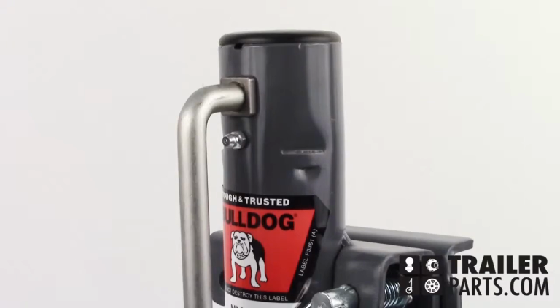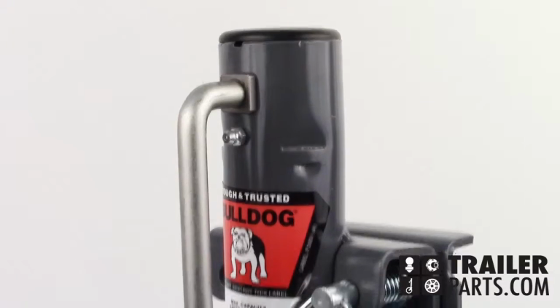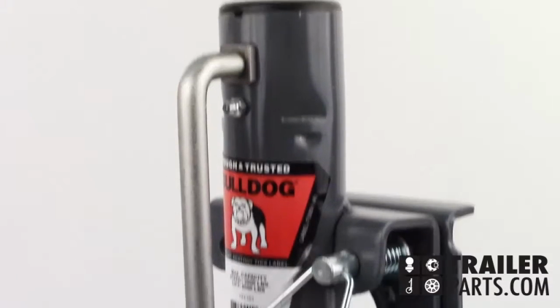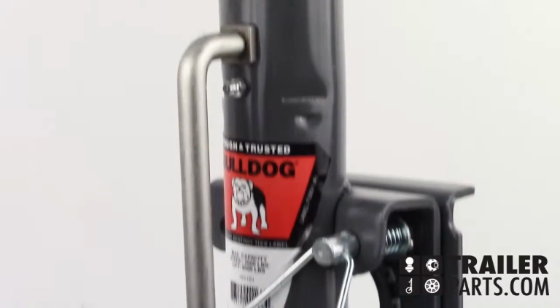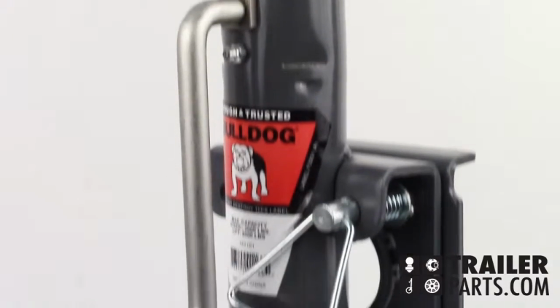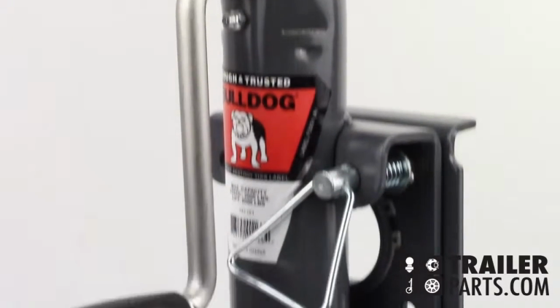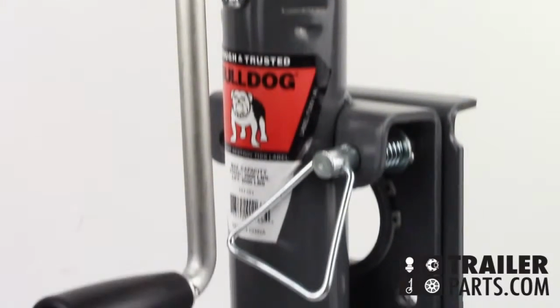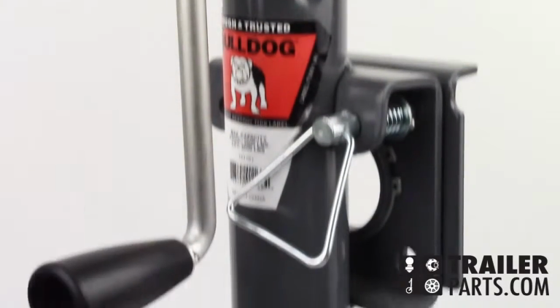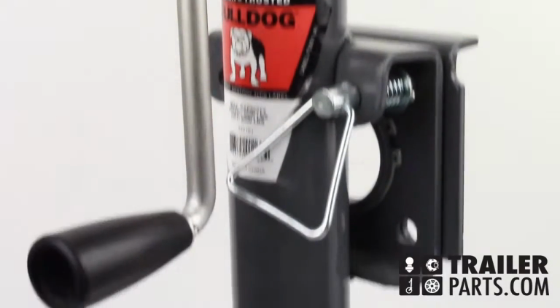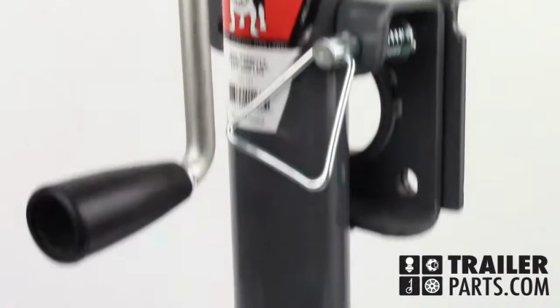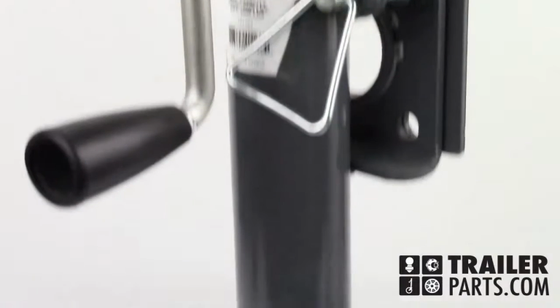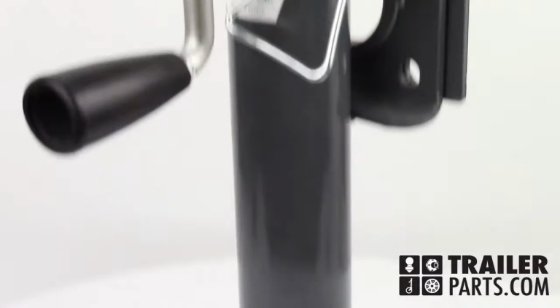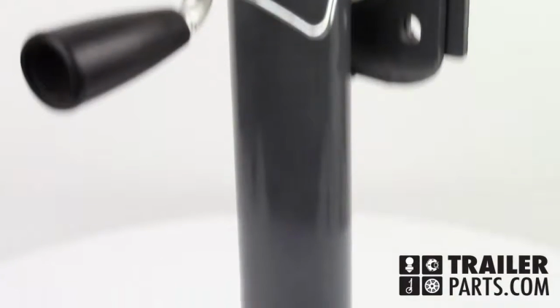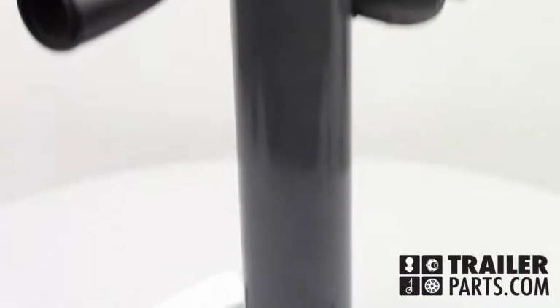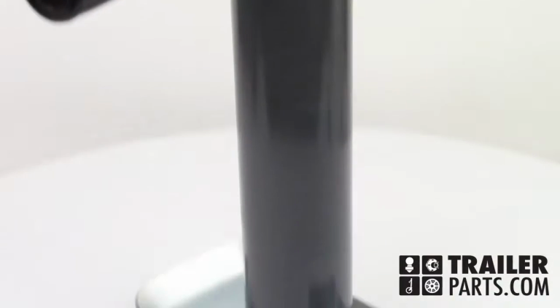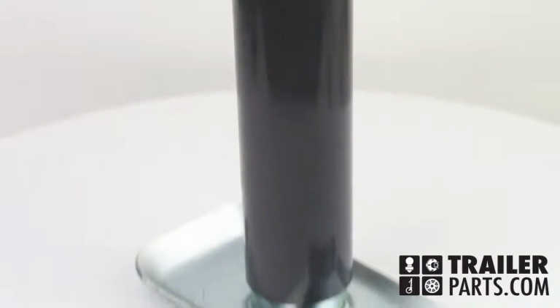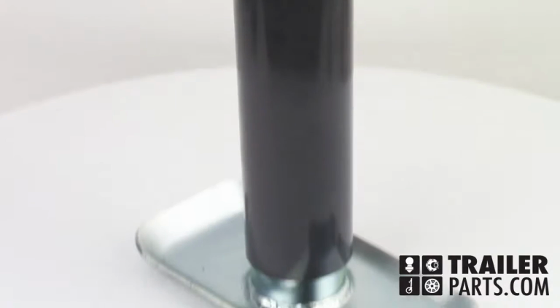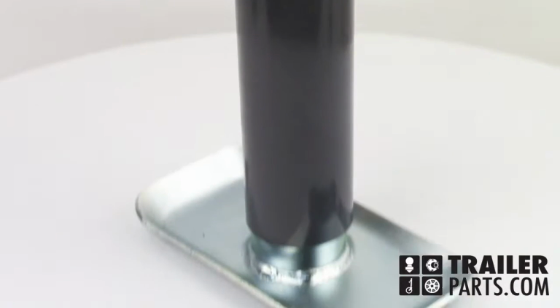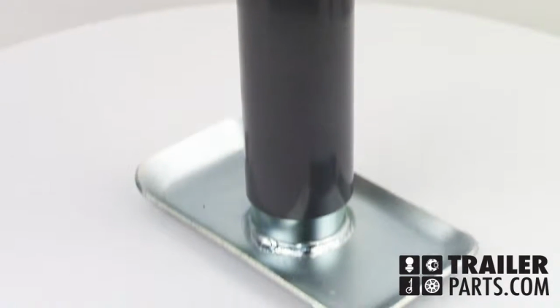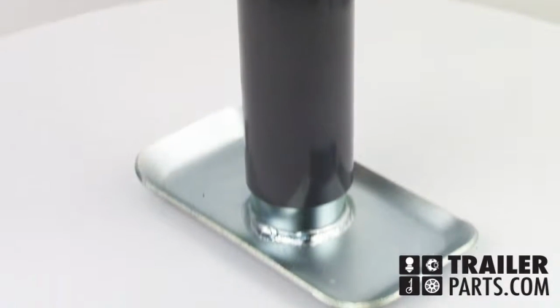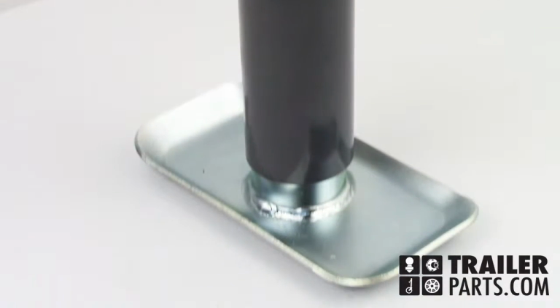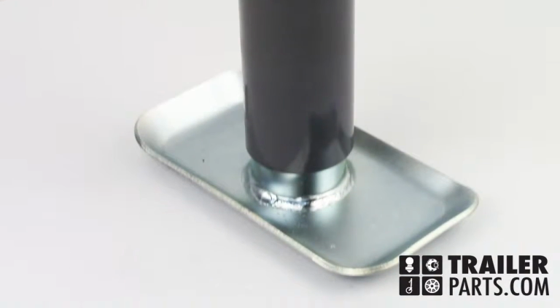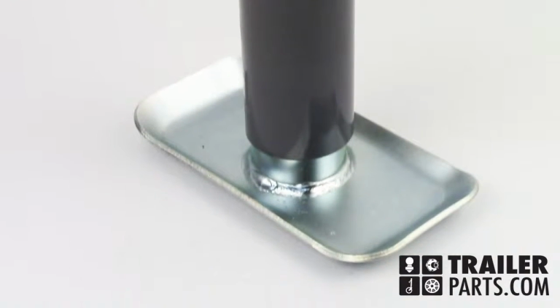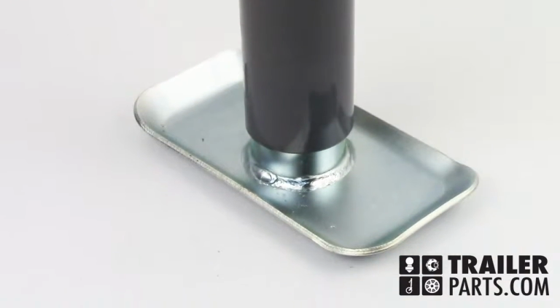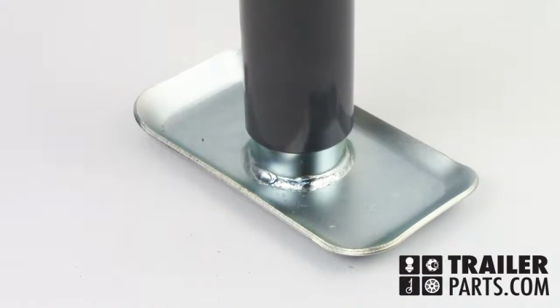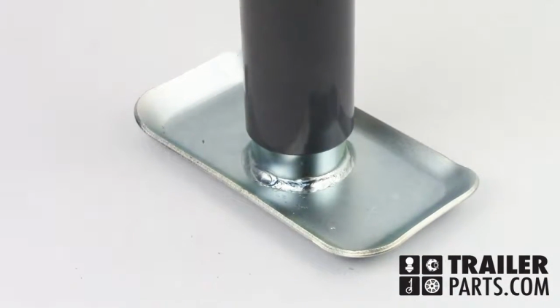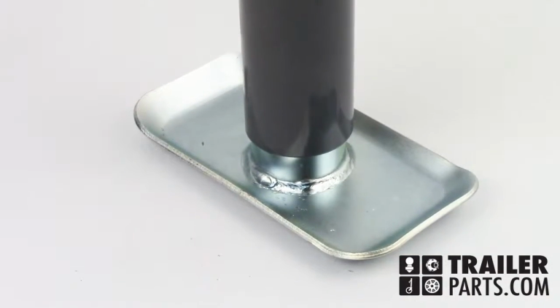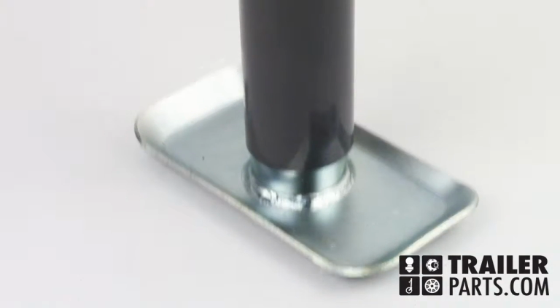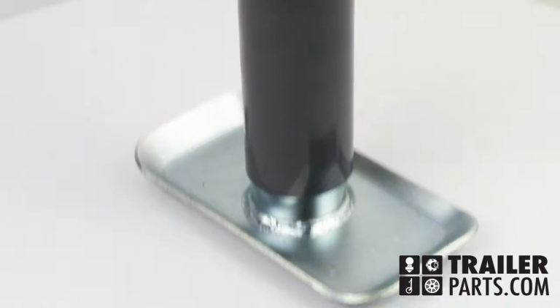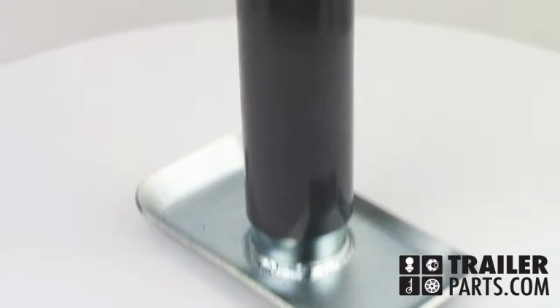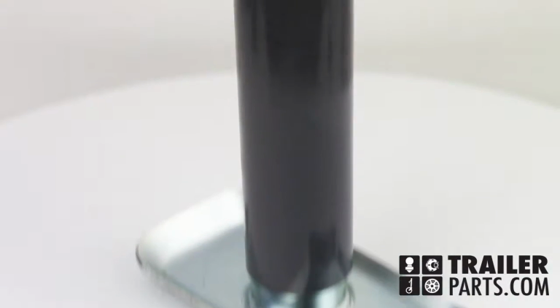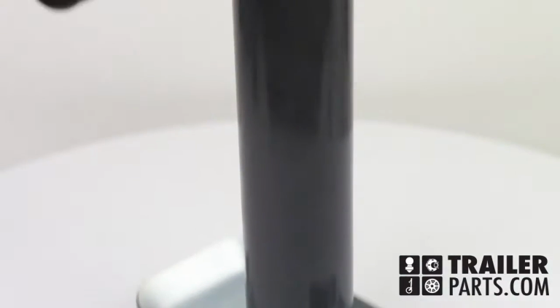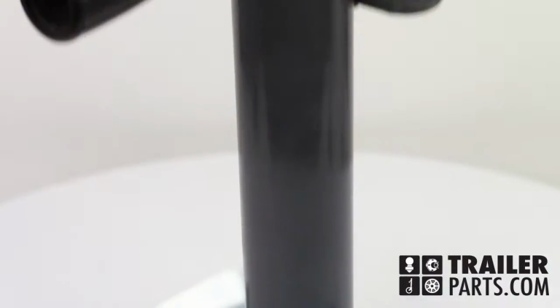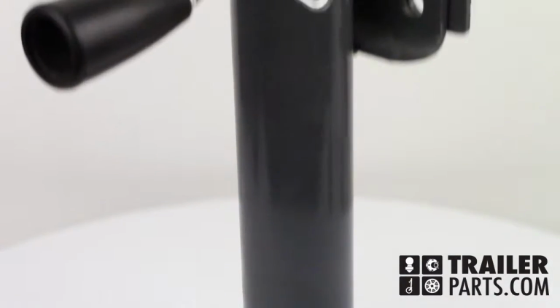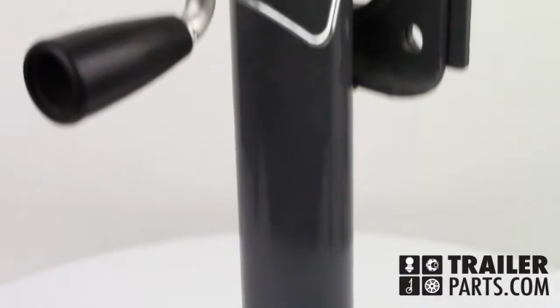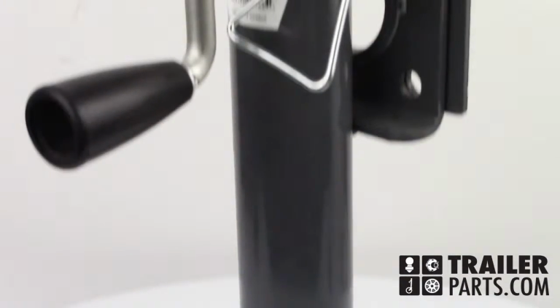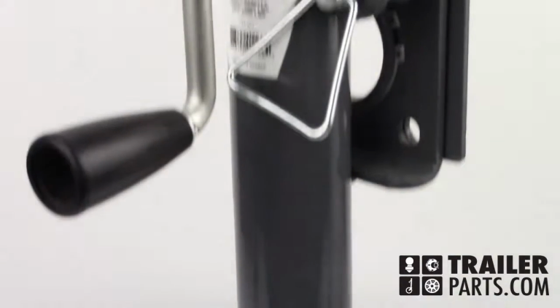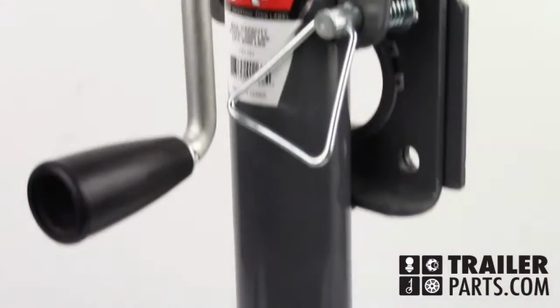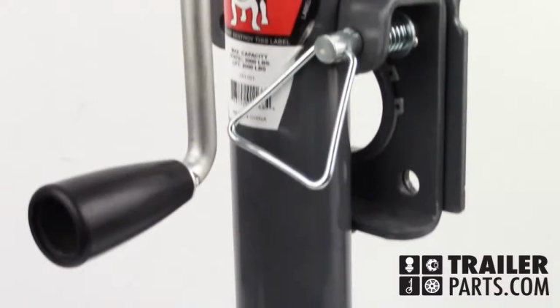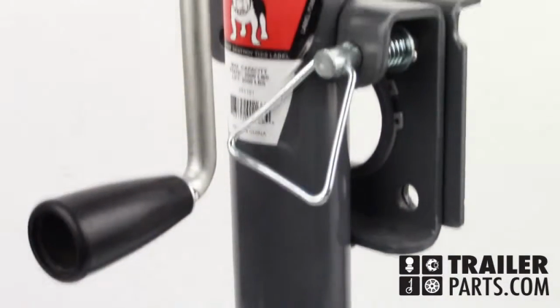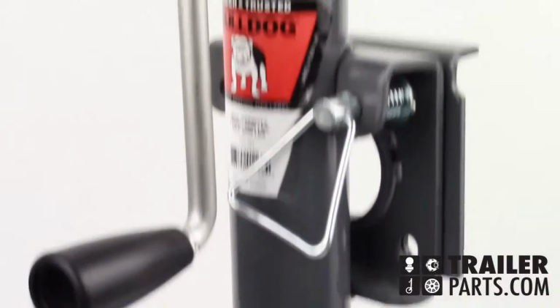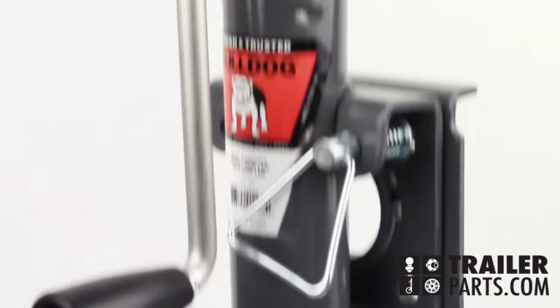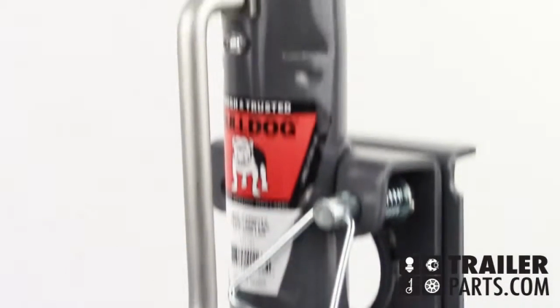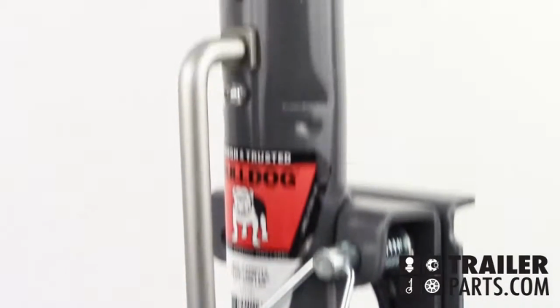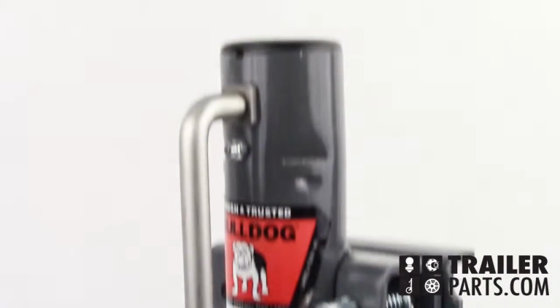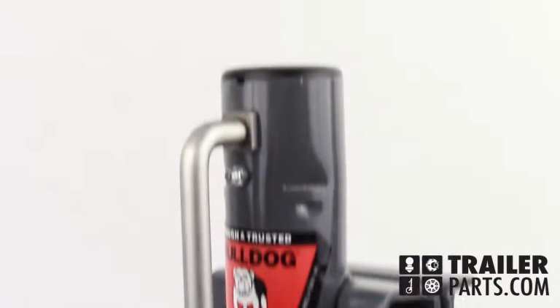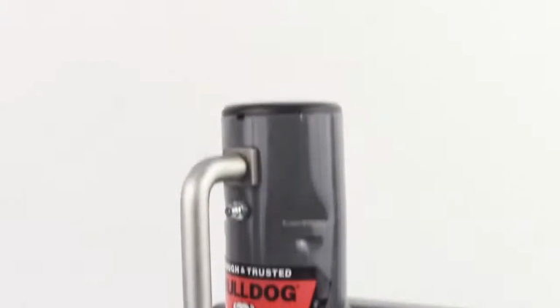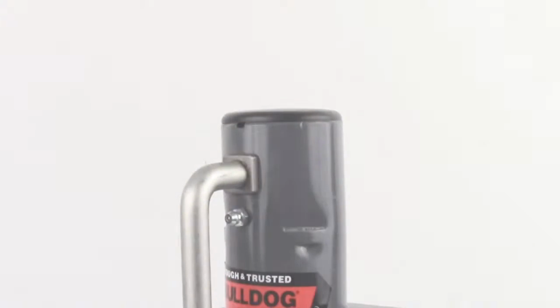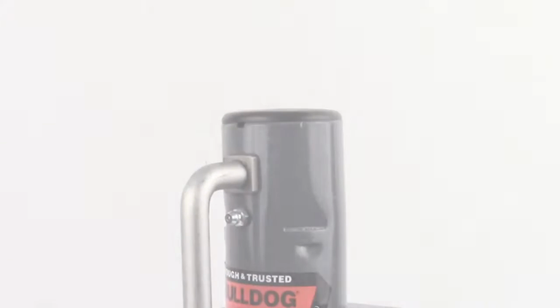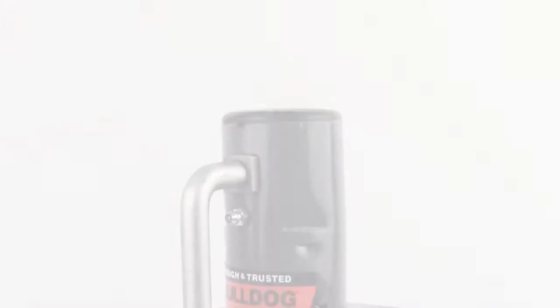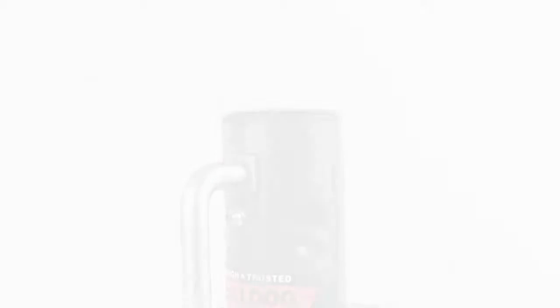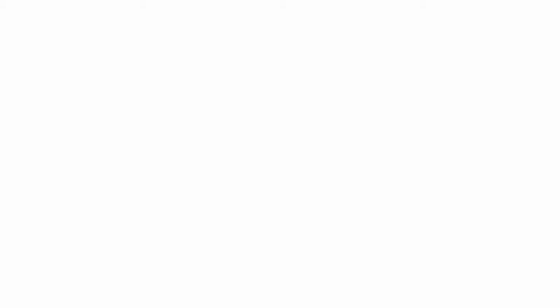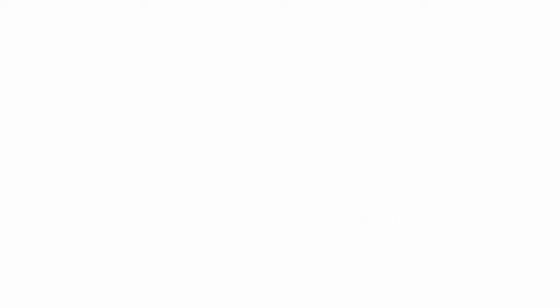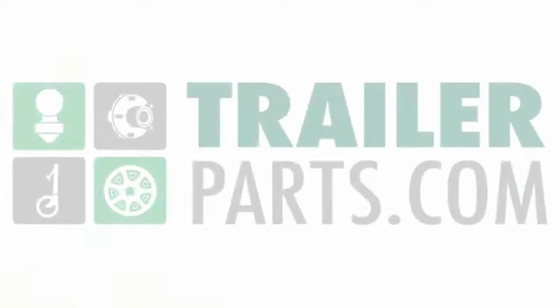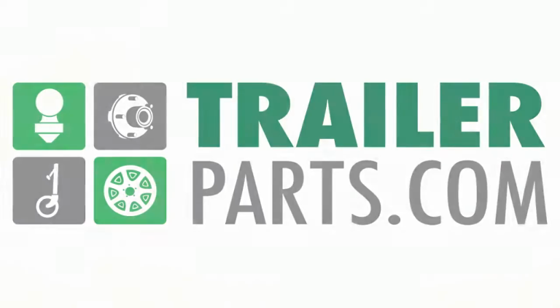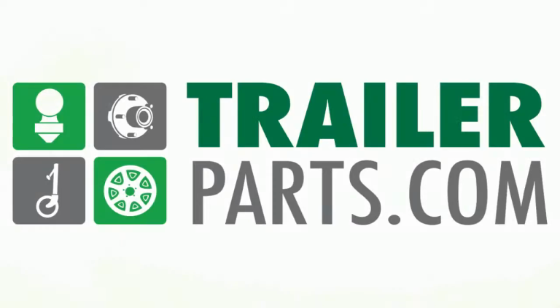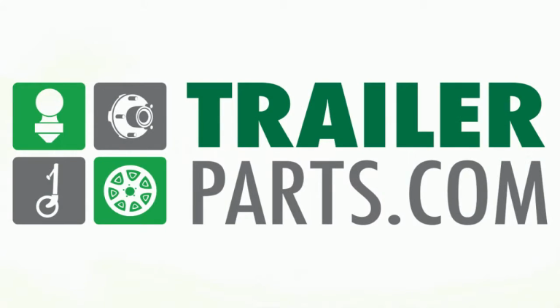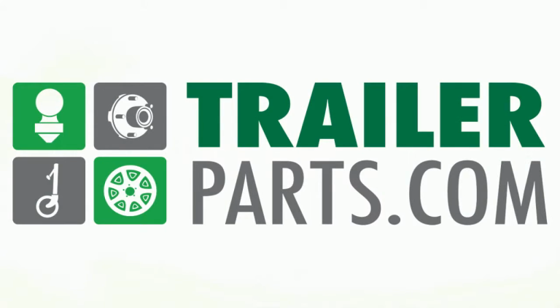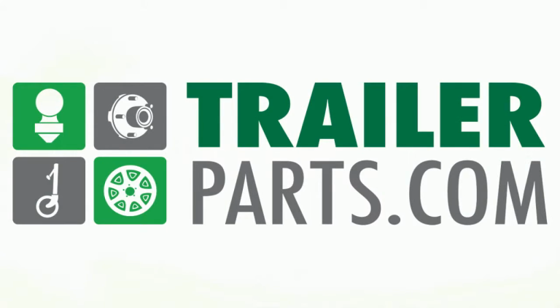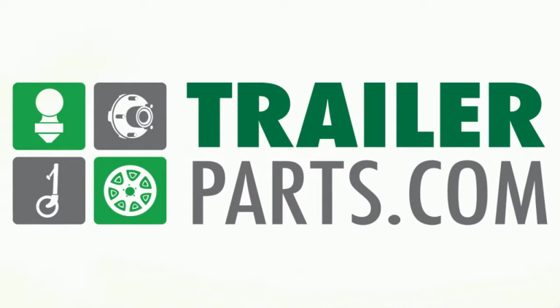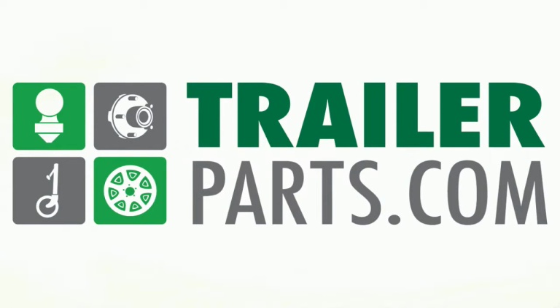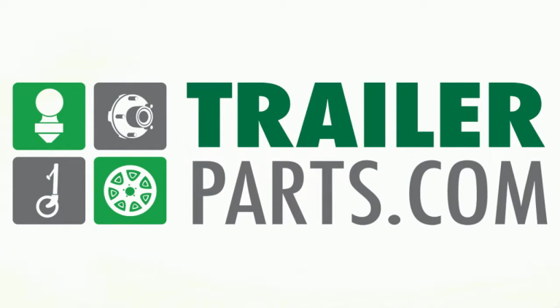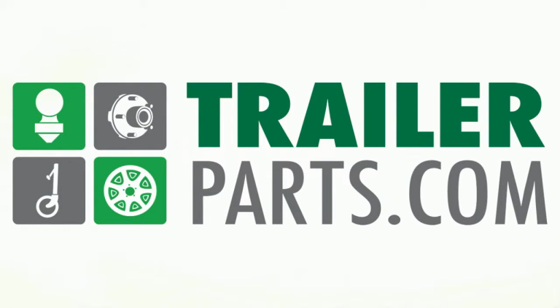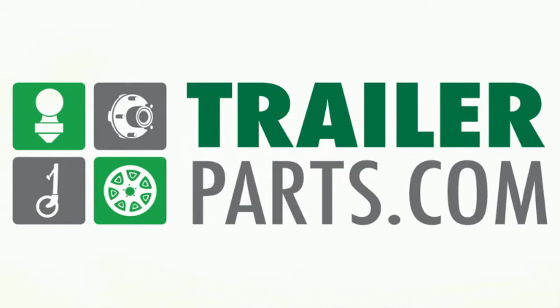The Bulldog Round Swivel Sidewind Jack, number 151101, available at TrailerParts.com.